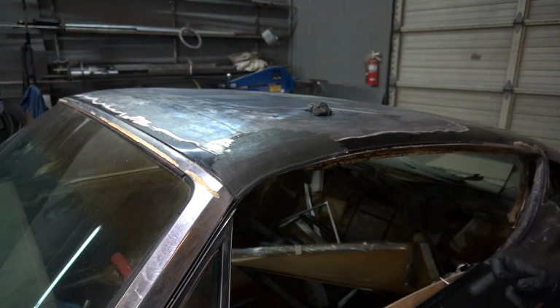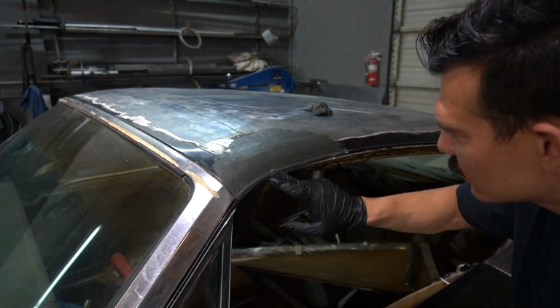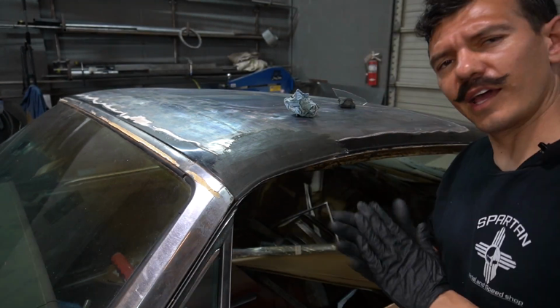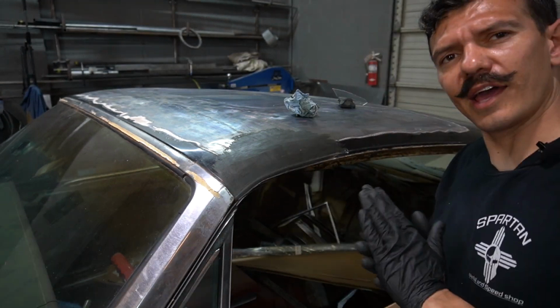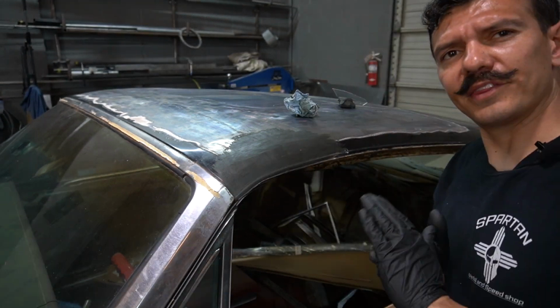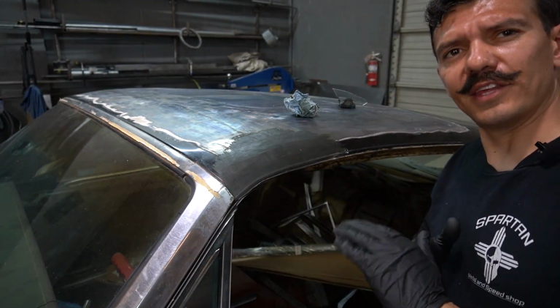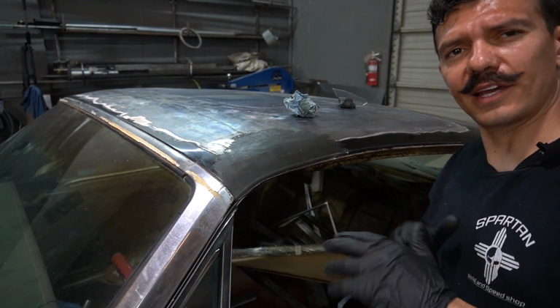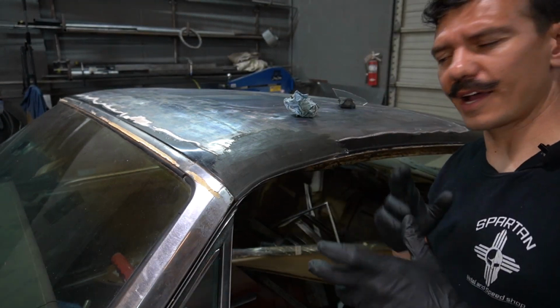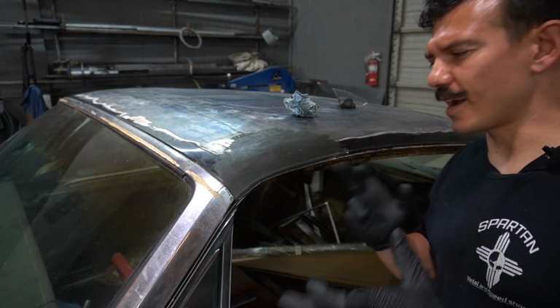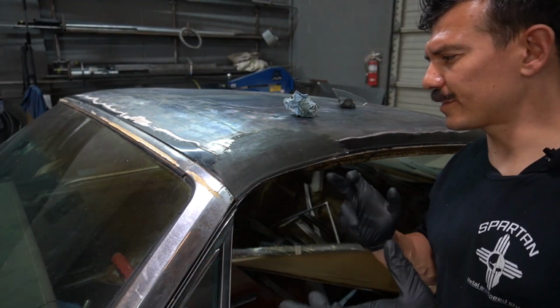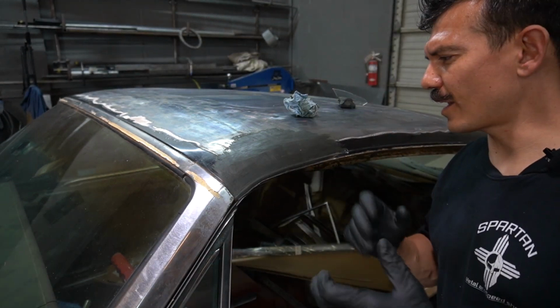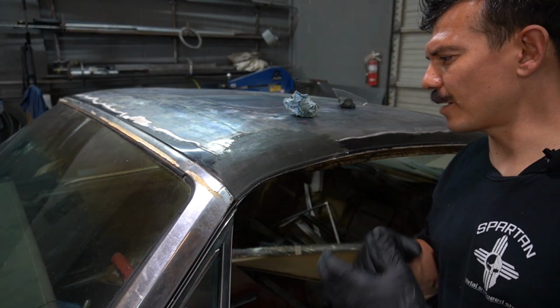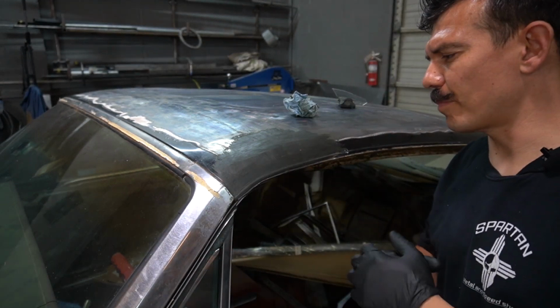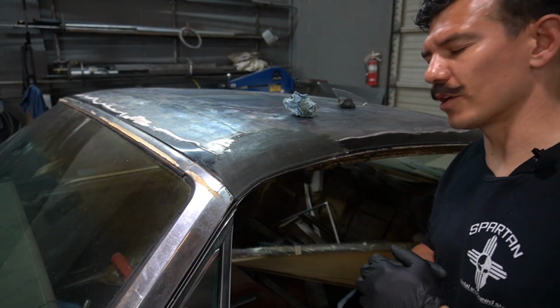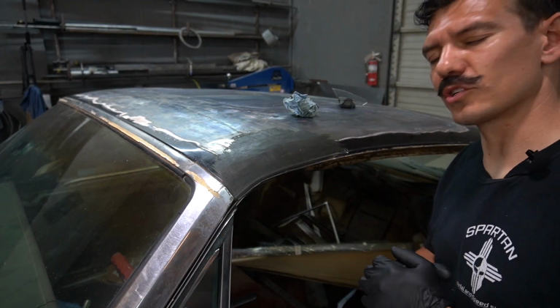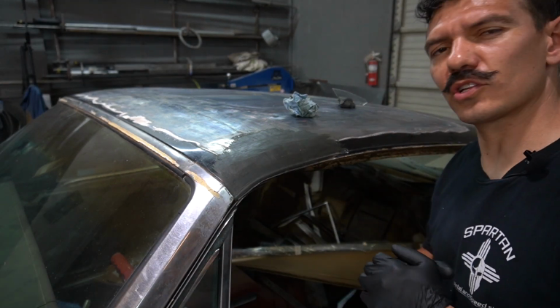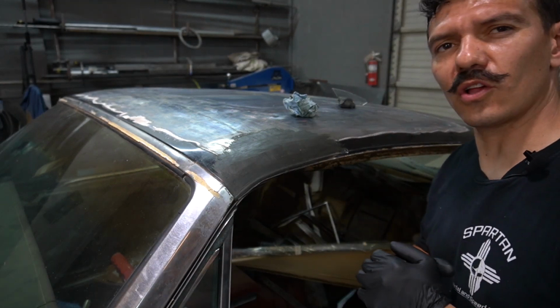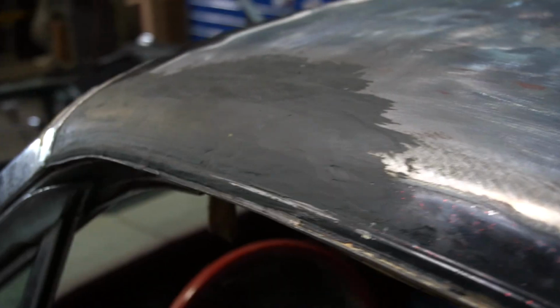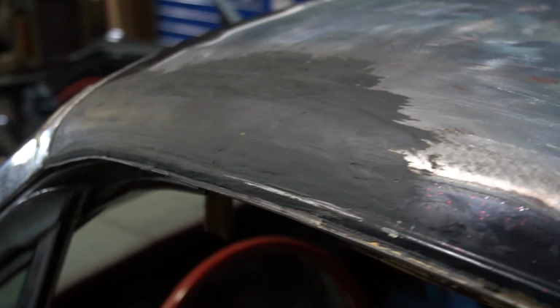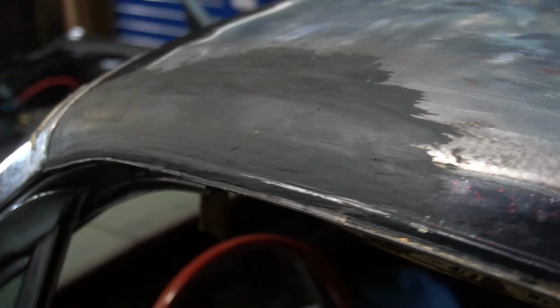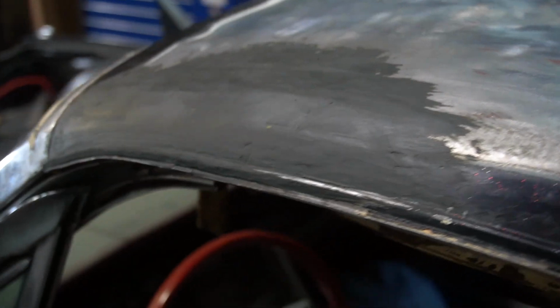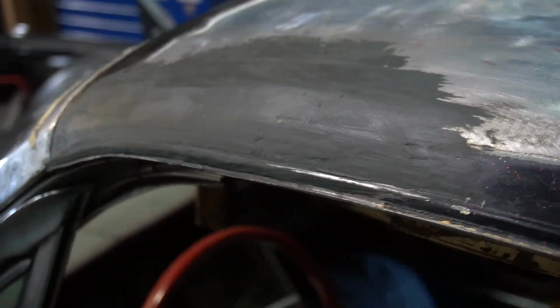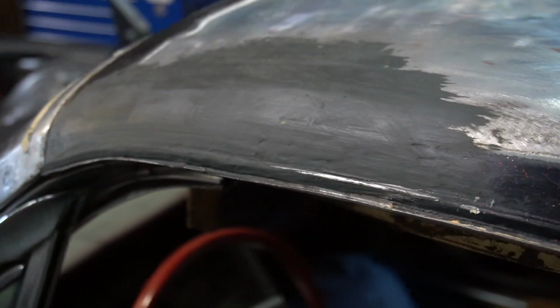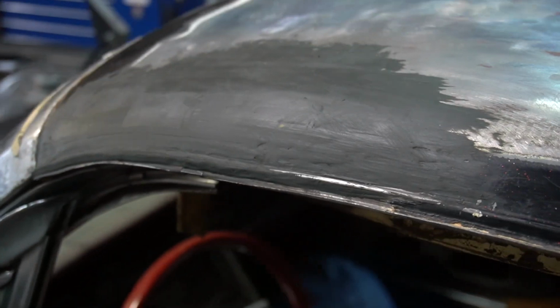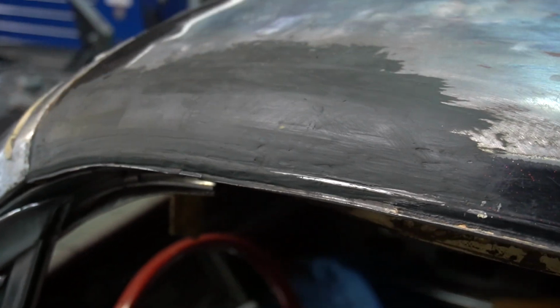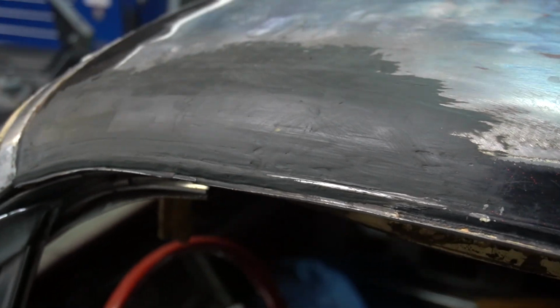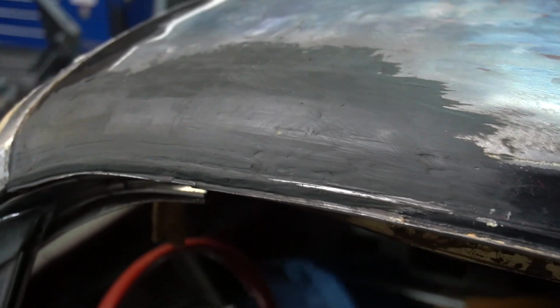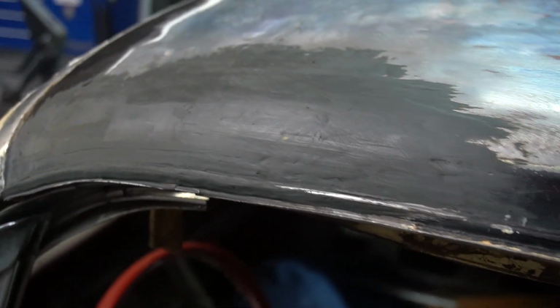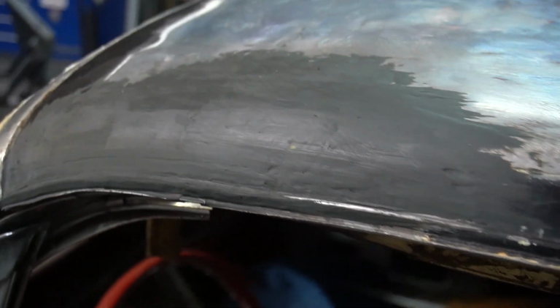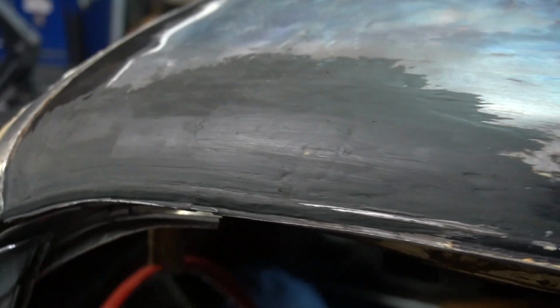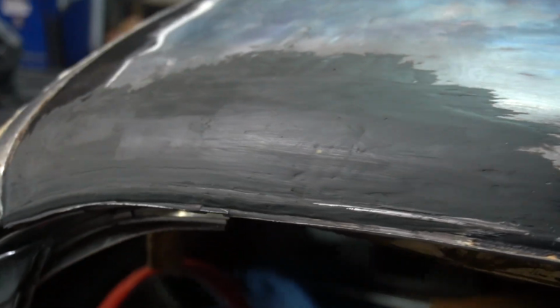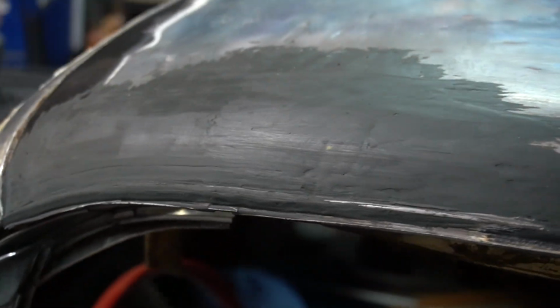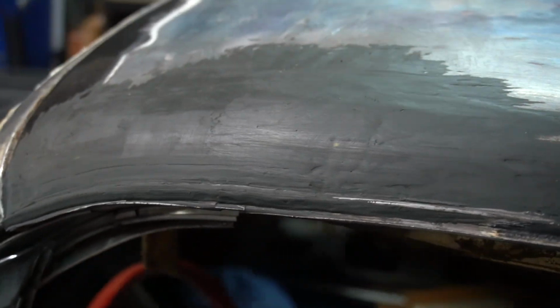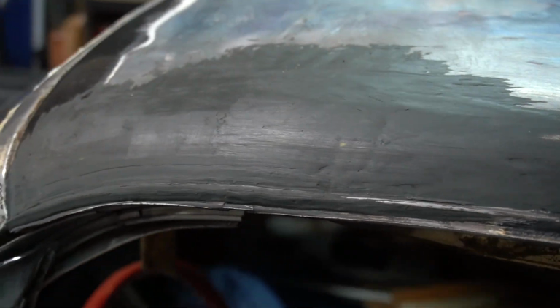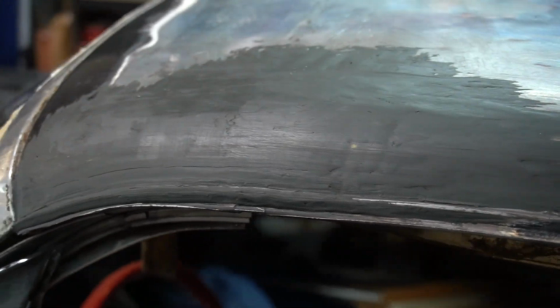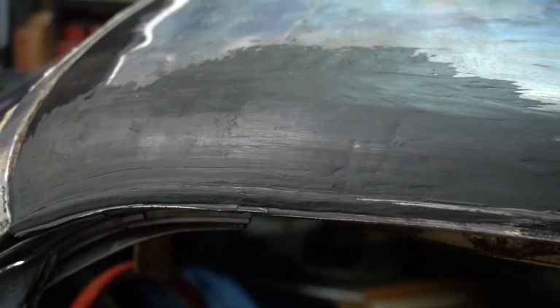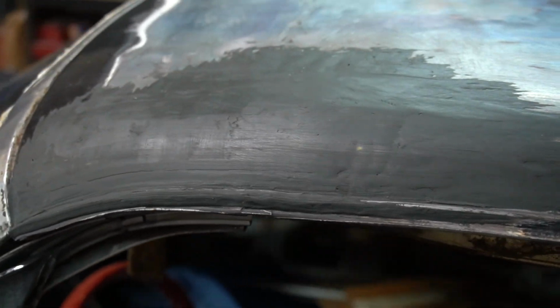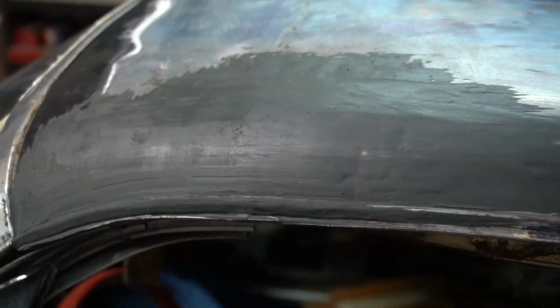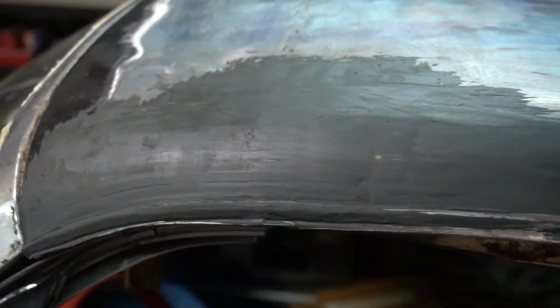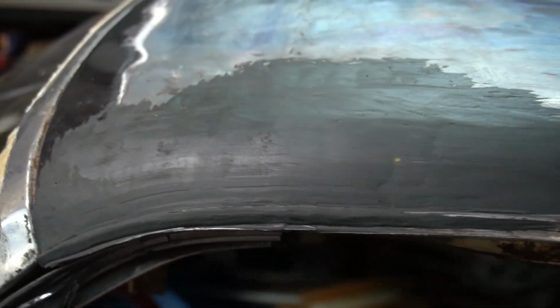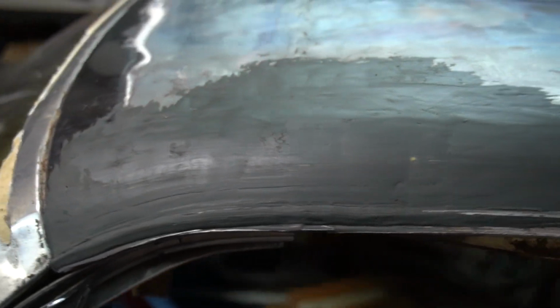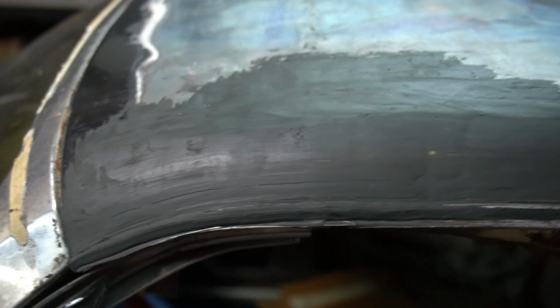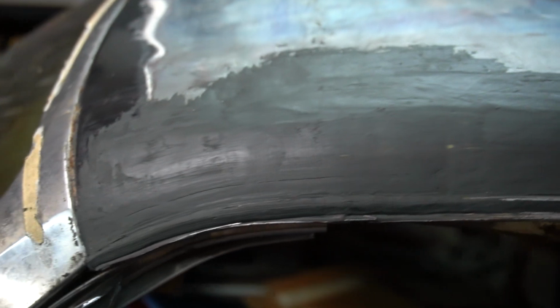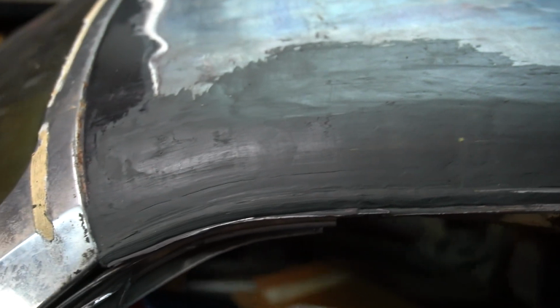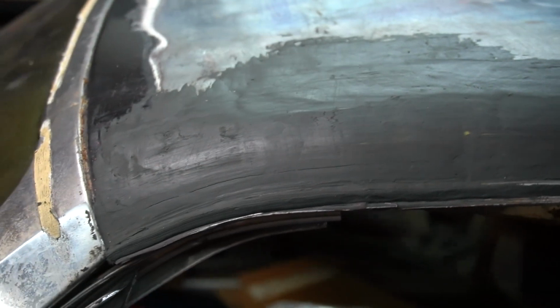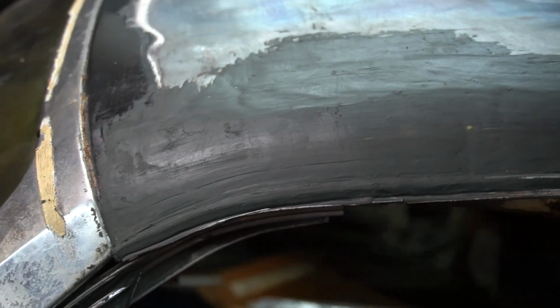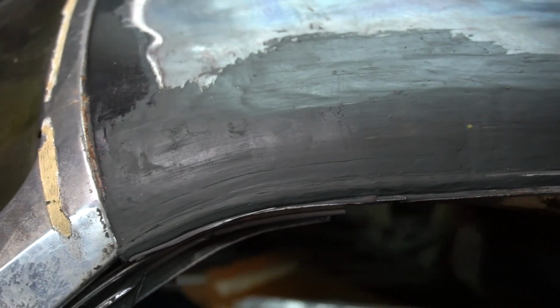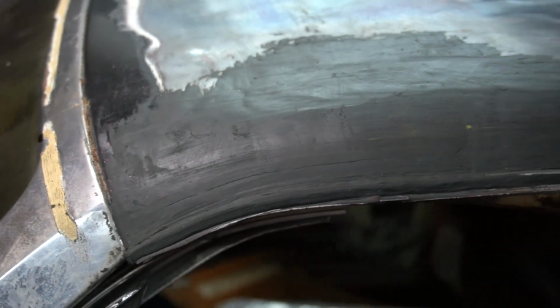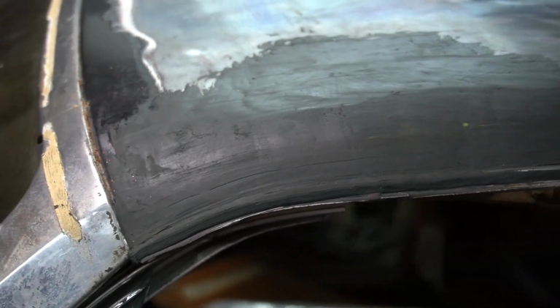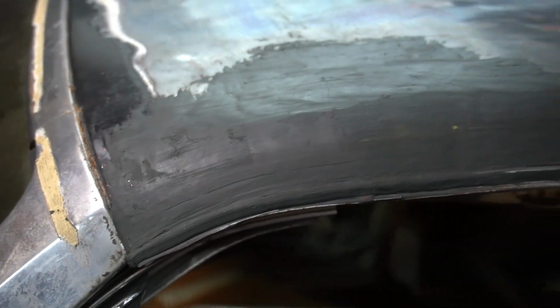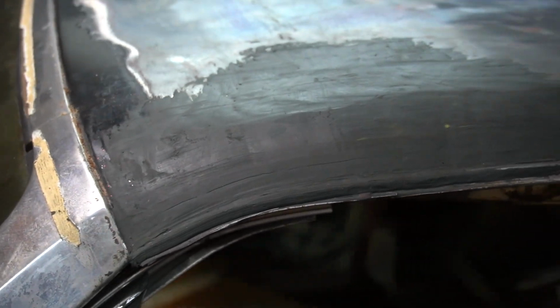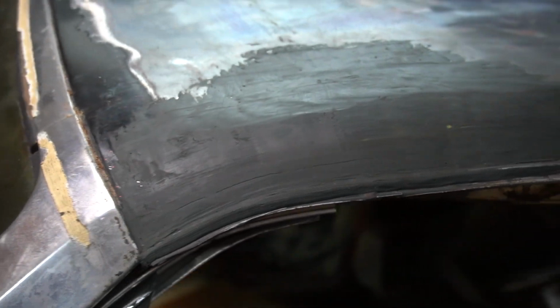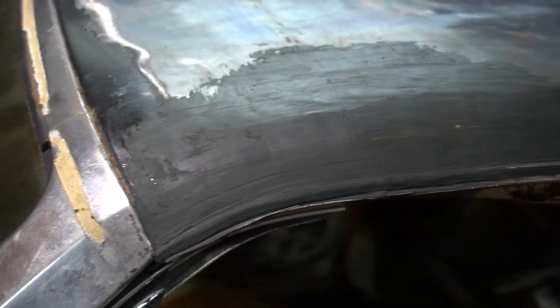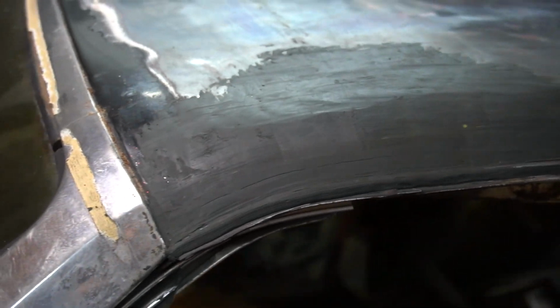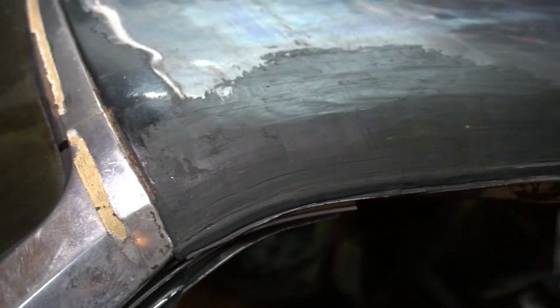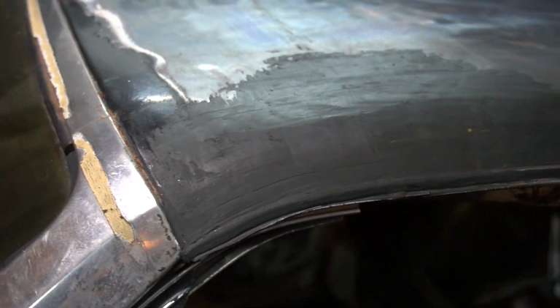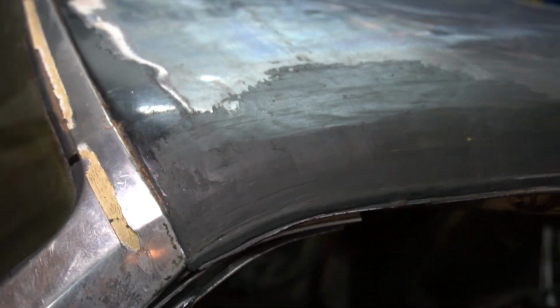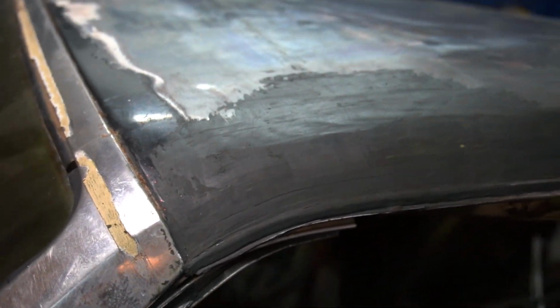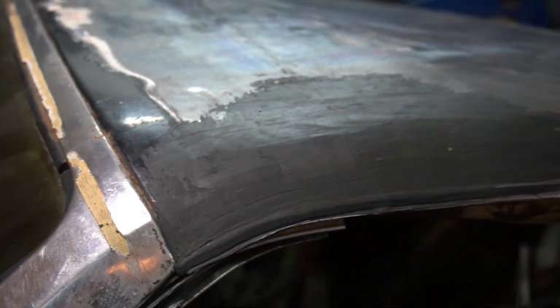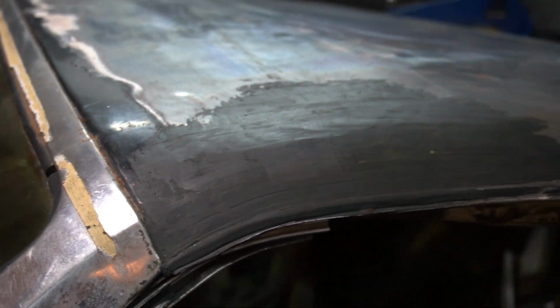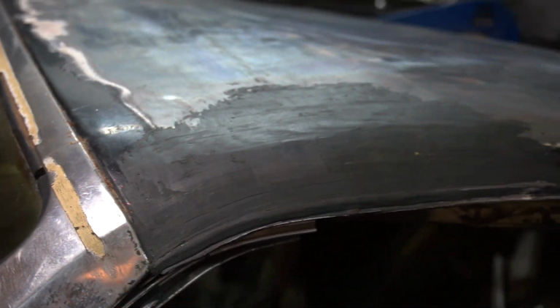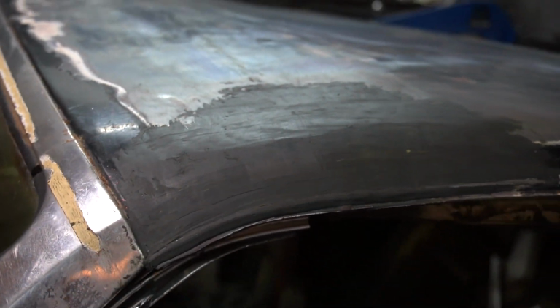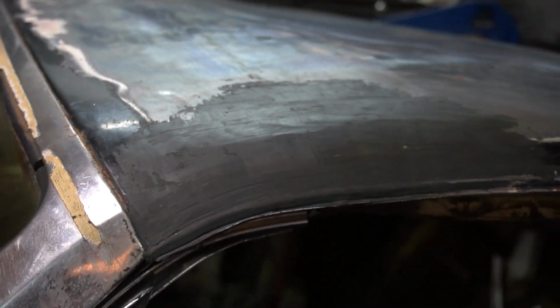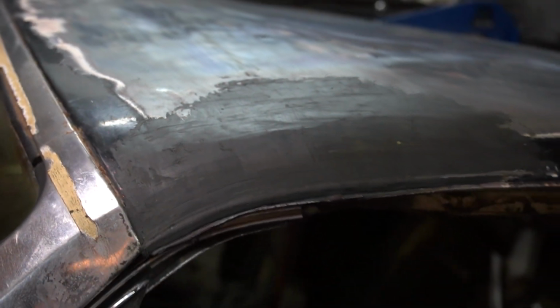I think I got that about as close as I'm going to be able to get it. All right, let's go ahead and make our pattern for this.